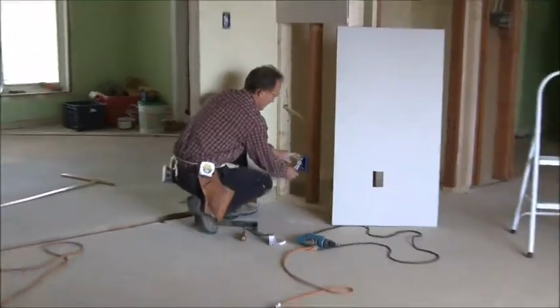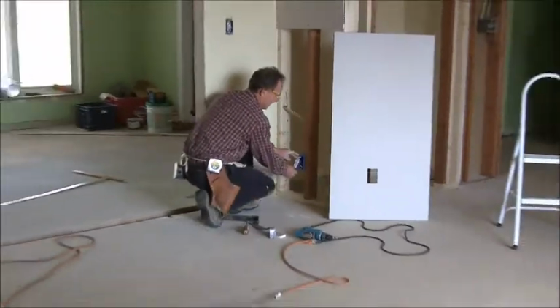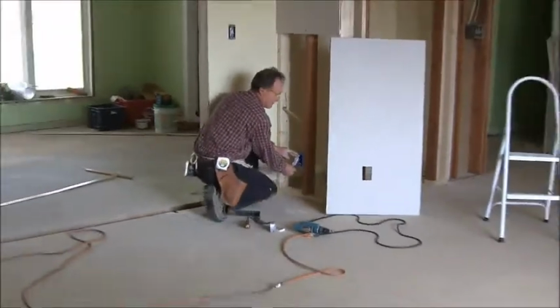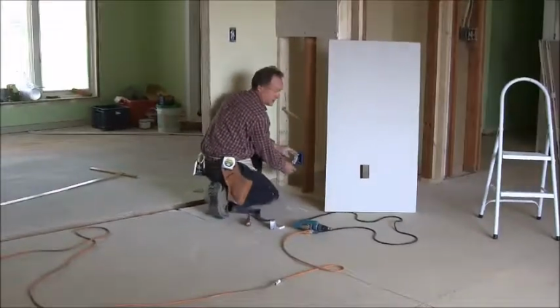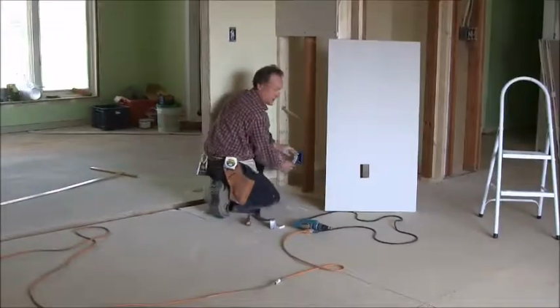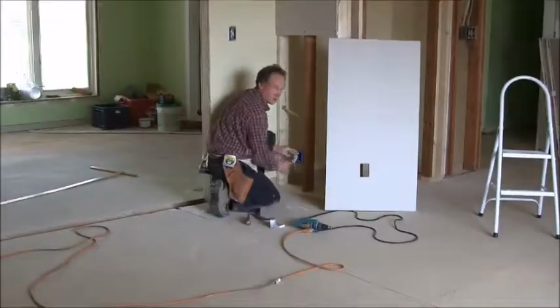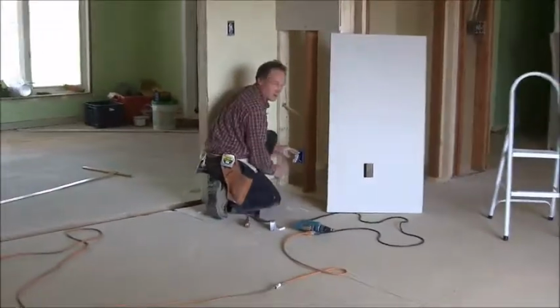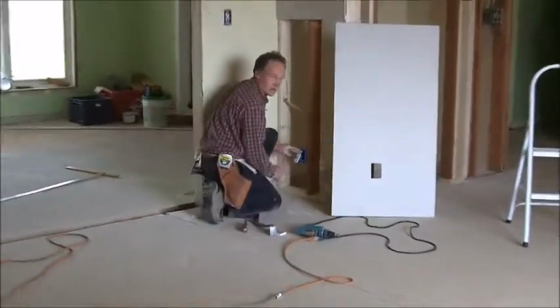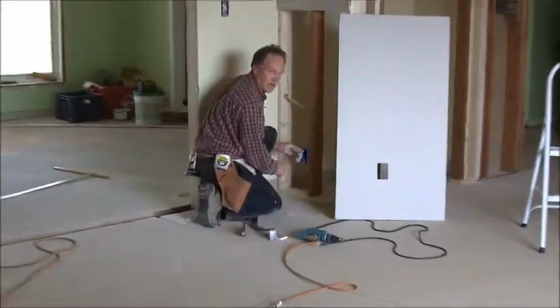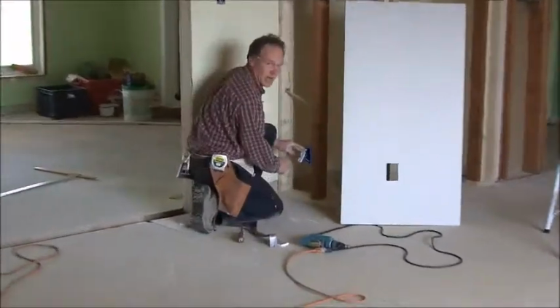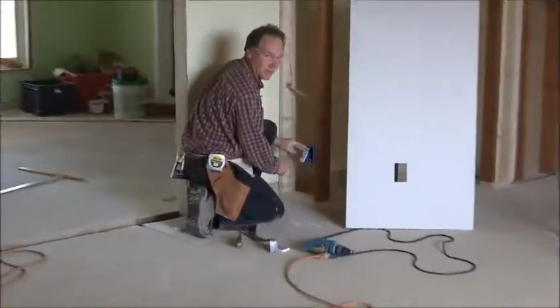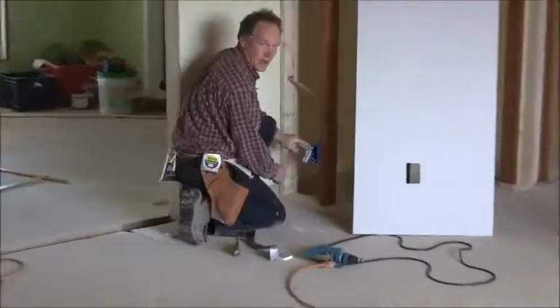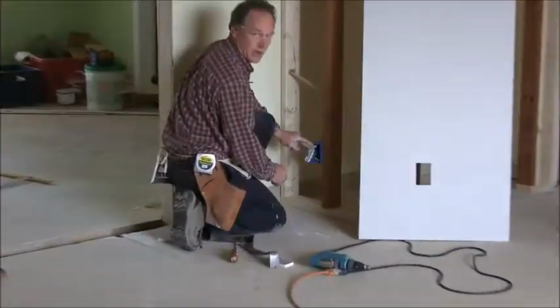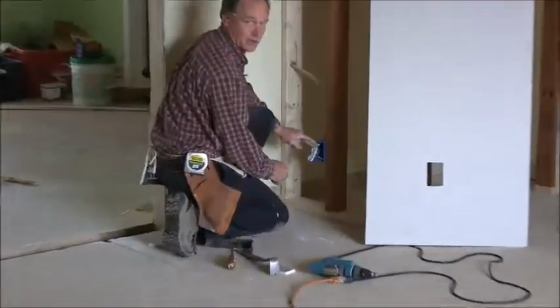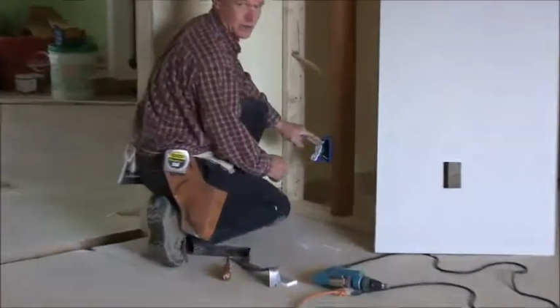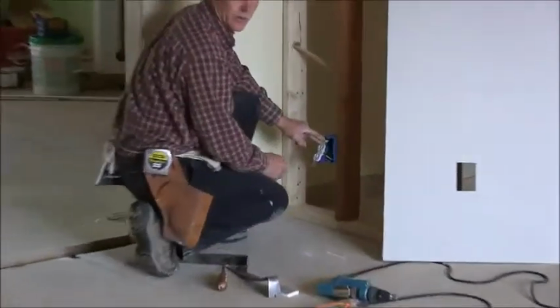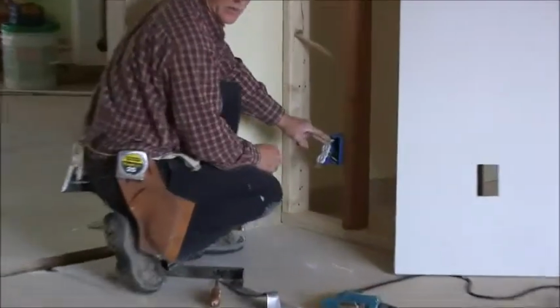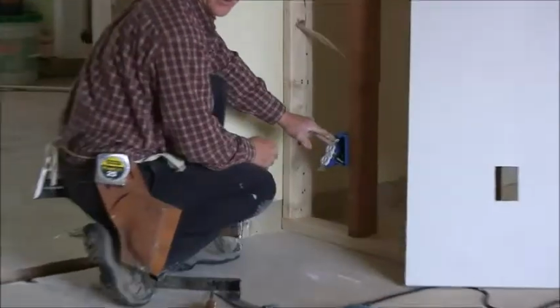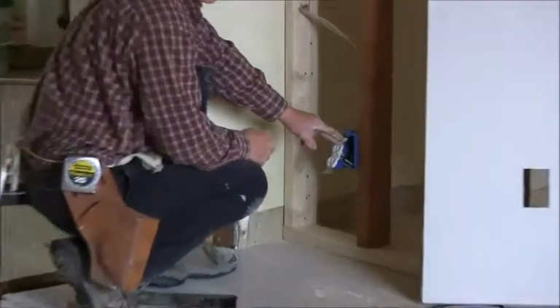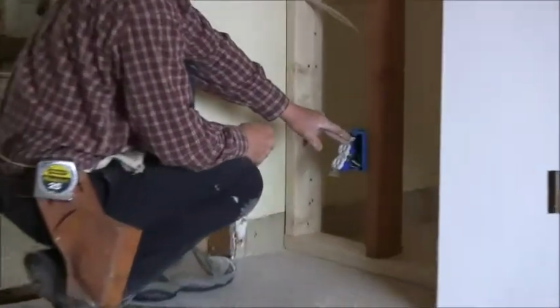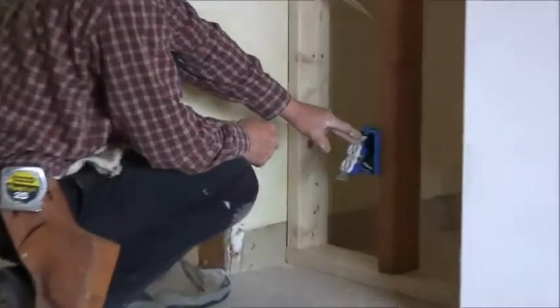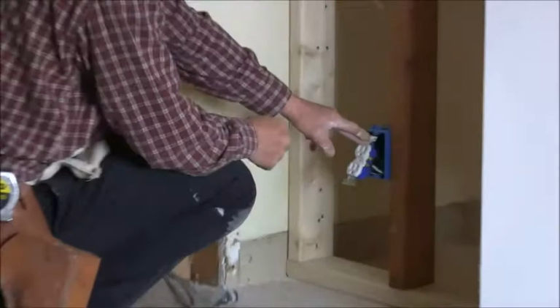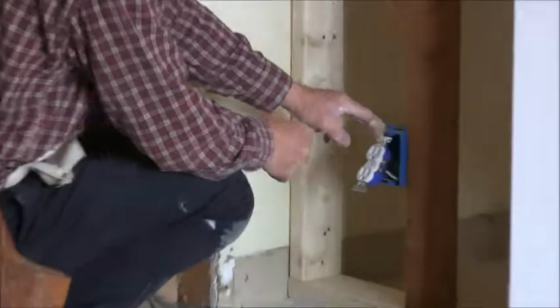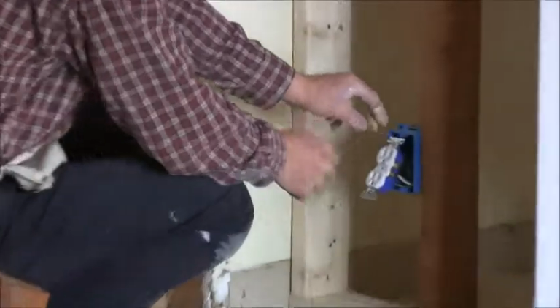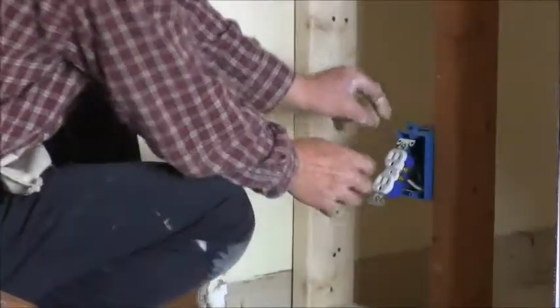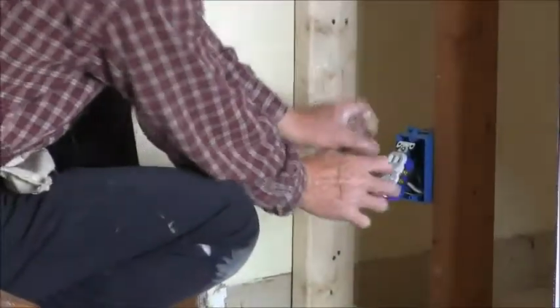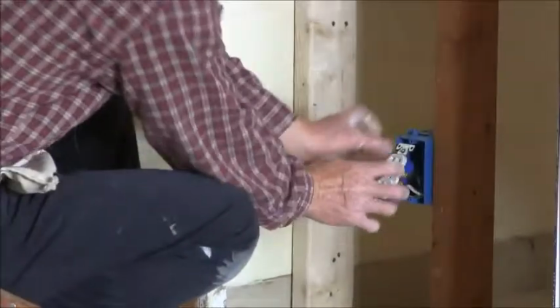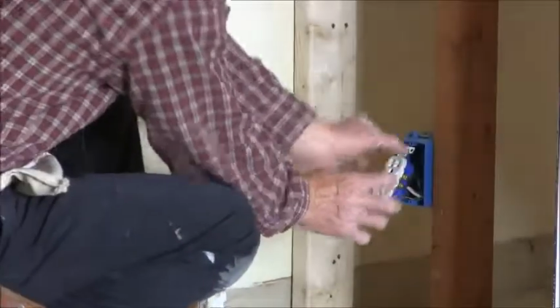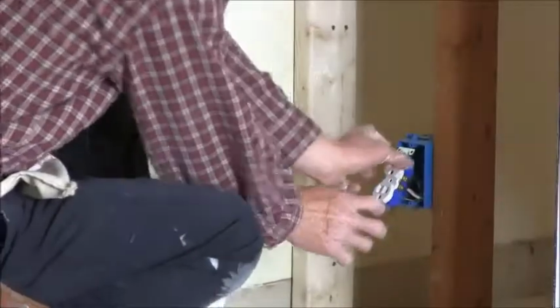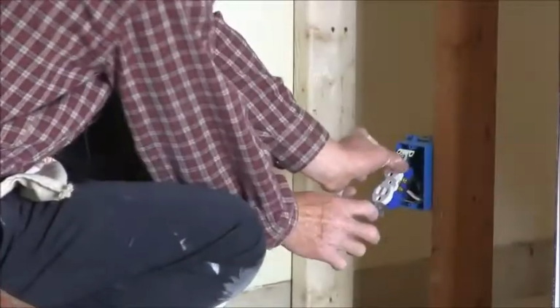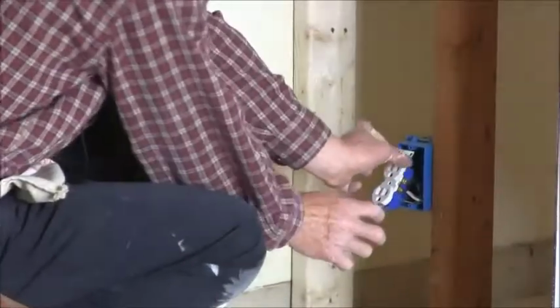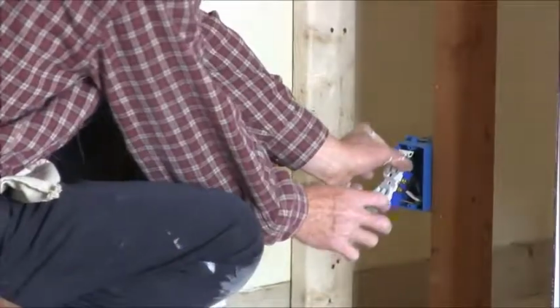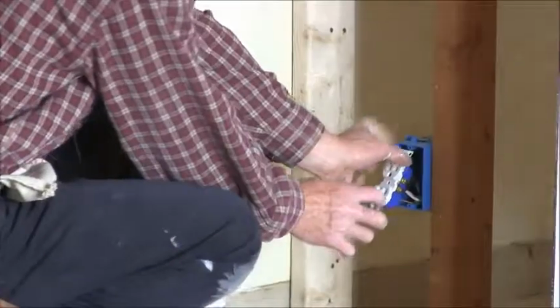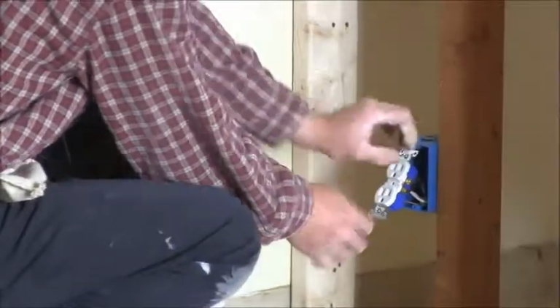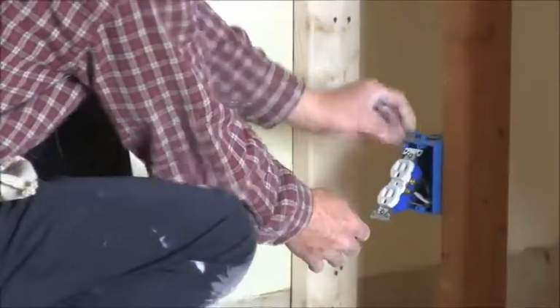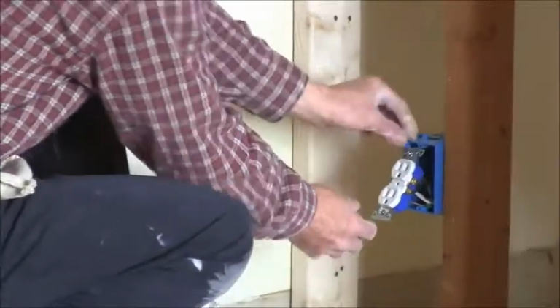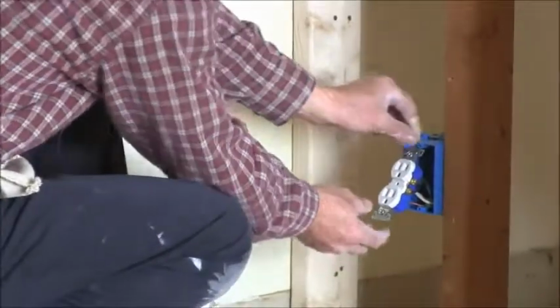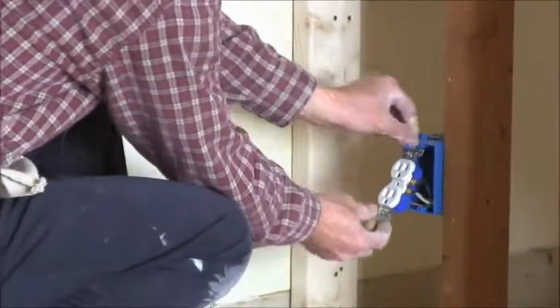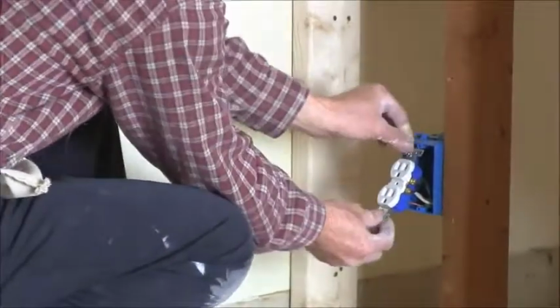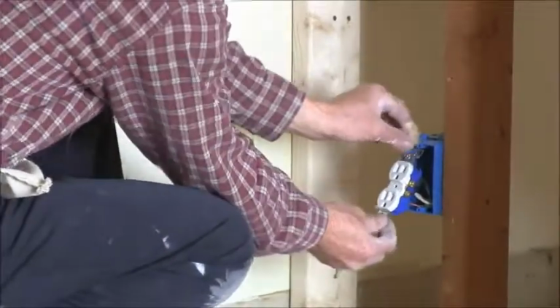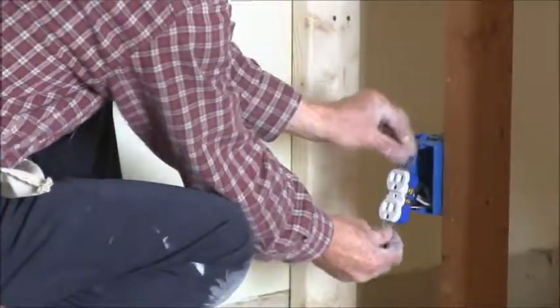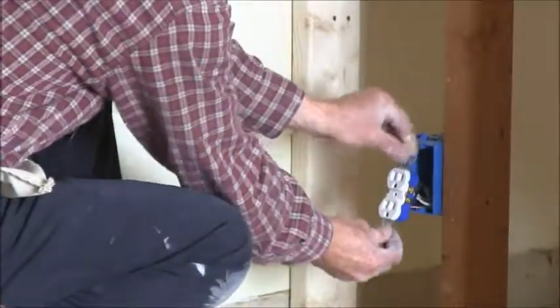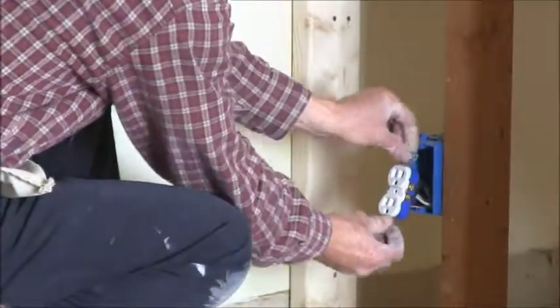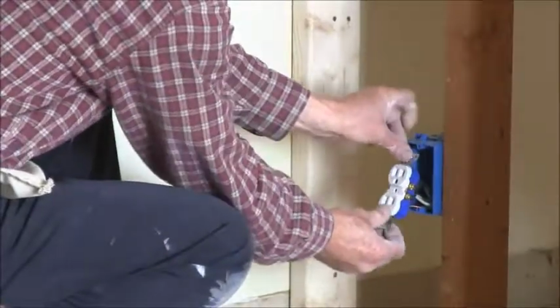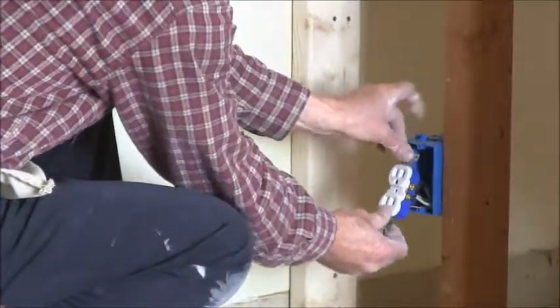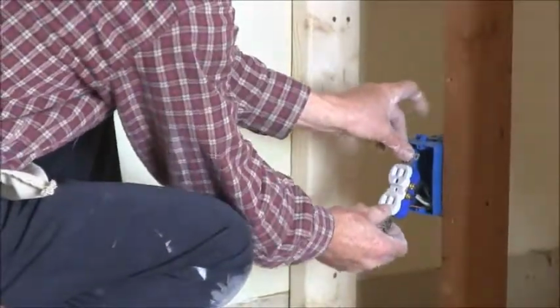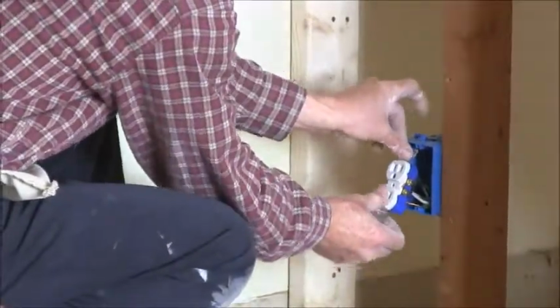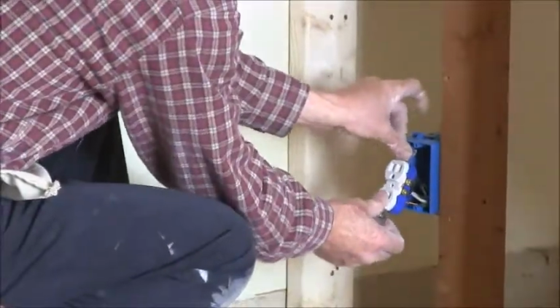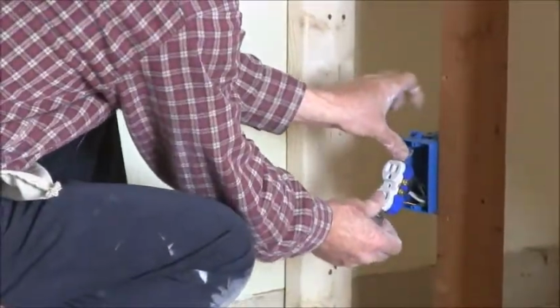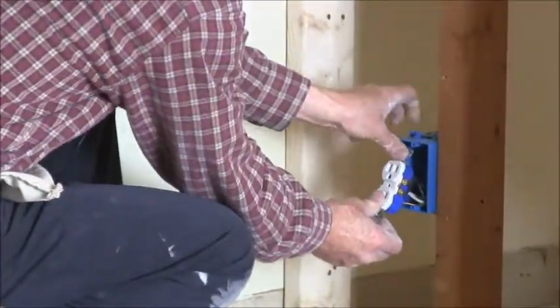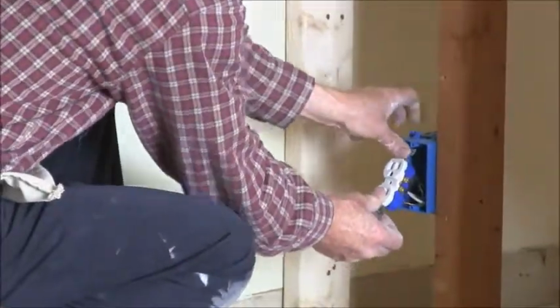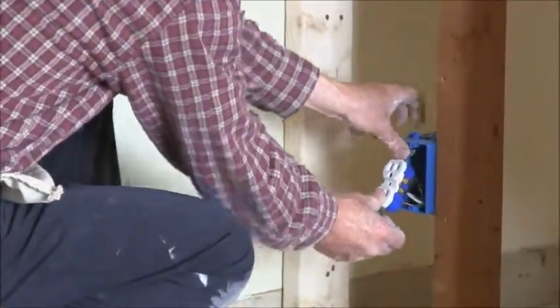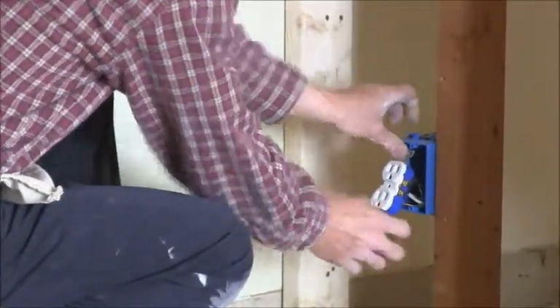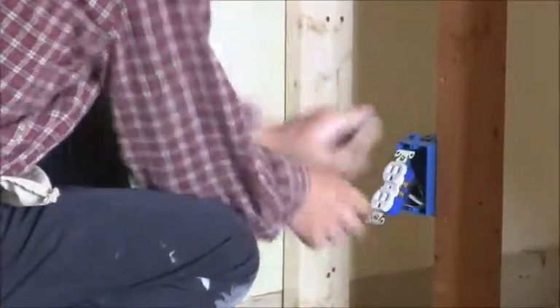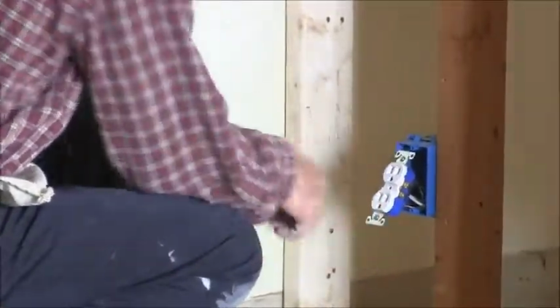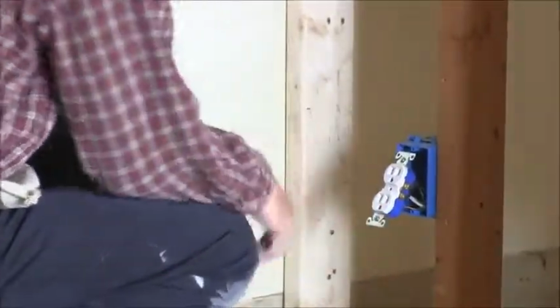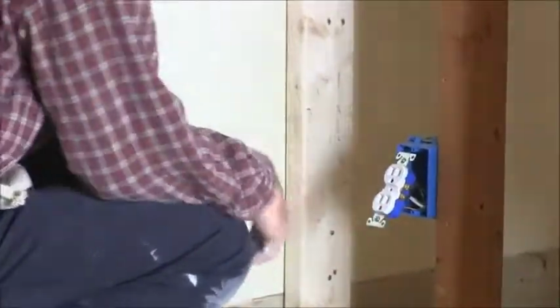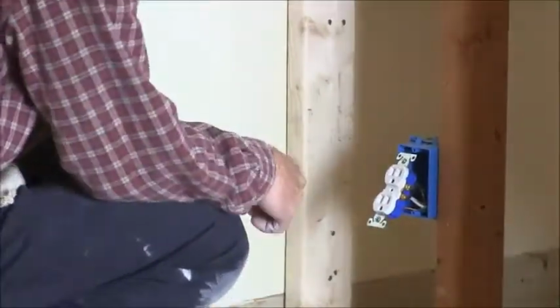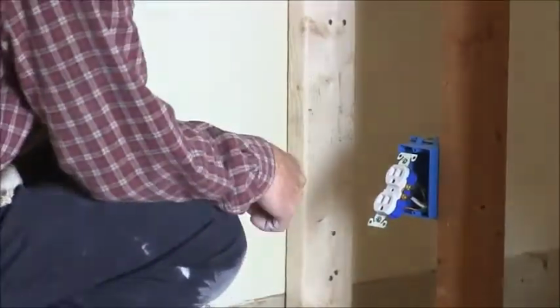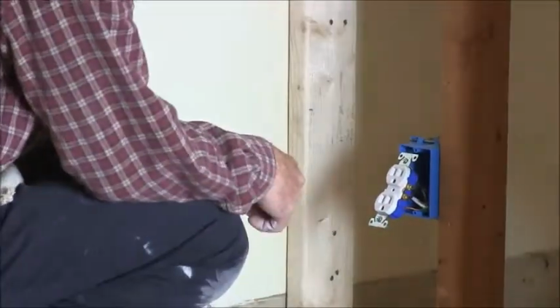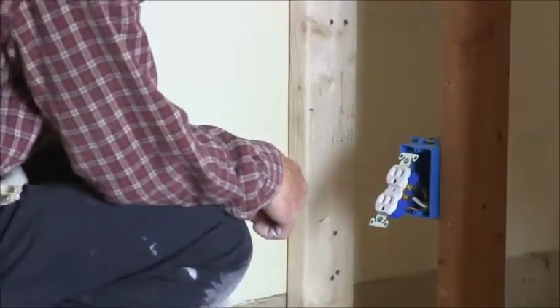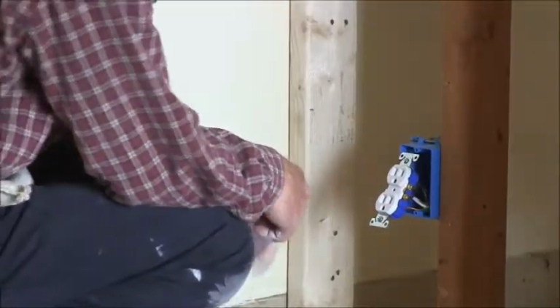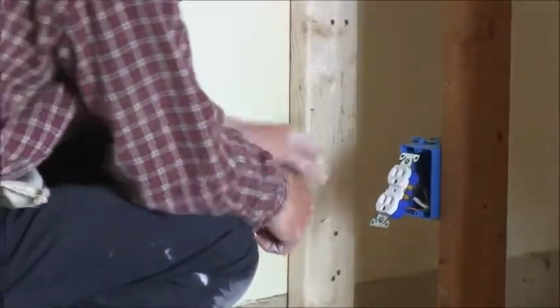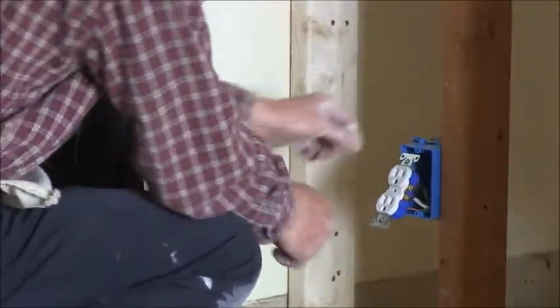This is actually a live outlet, so you want to be kind of careful. You don't grab it like that — you grab it from the ears, otherwise you're going to shock yourself.